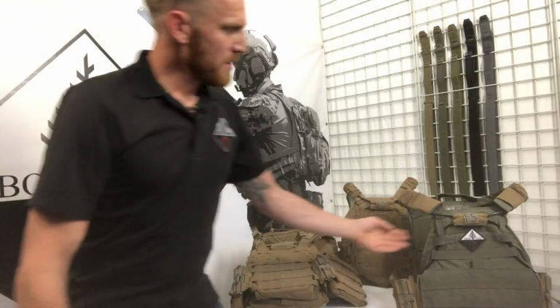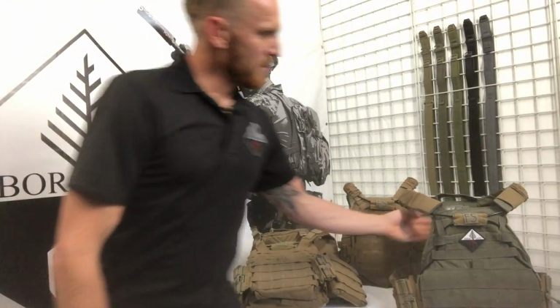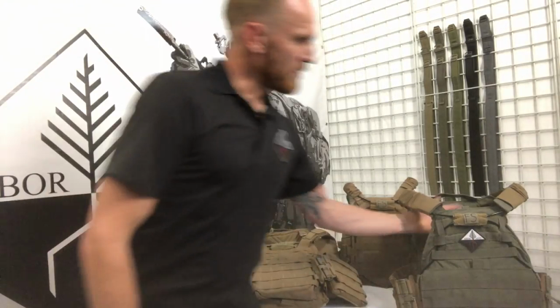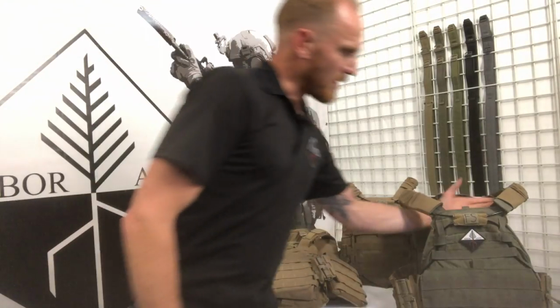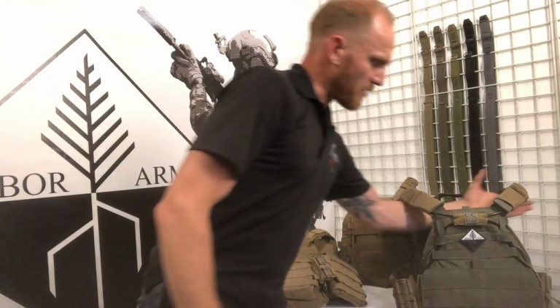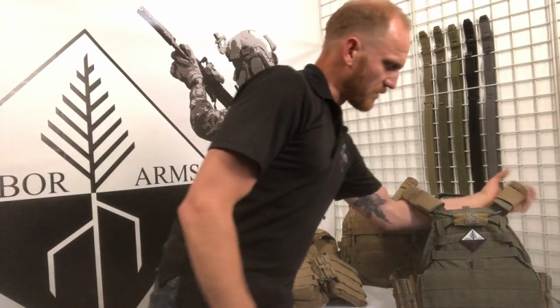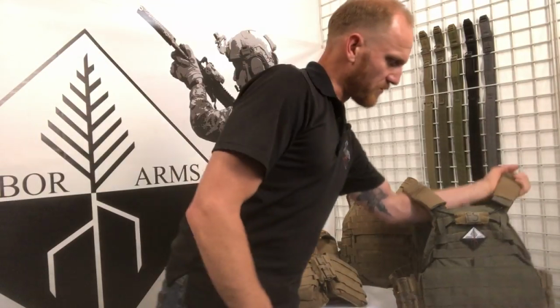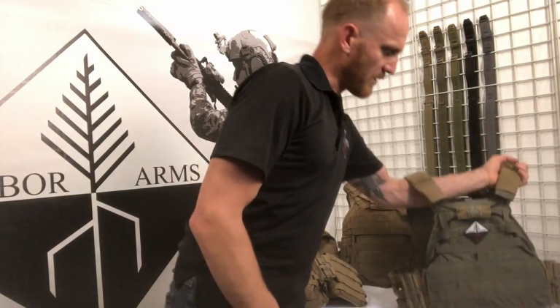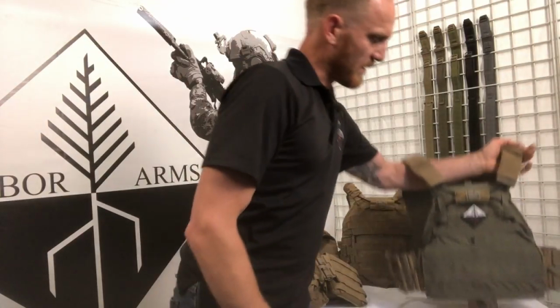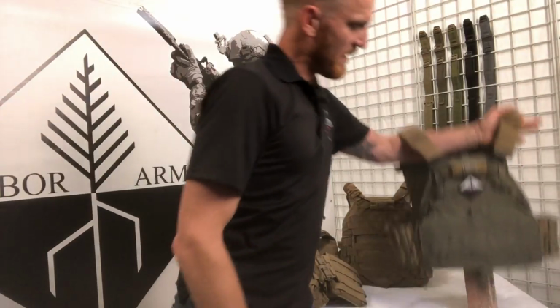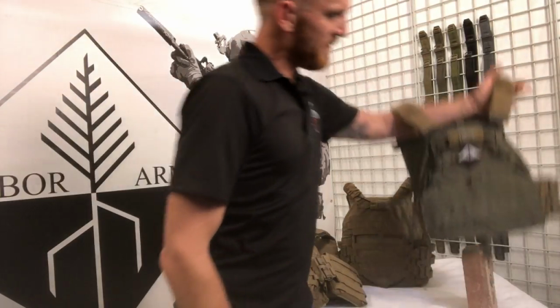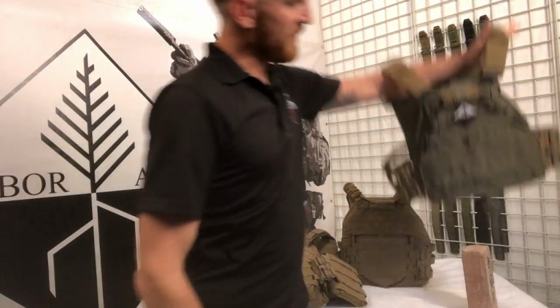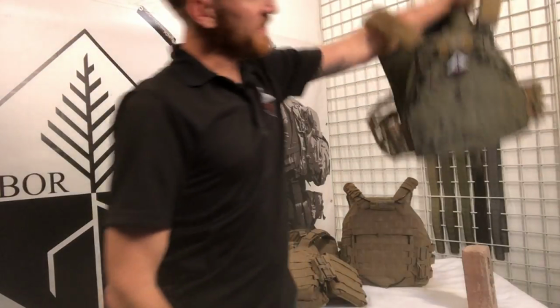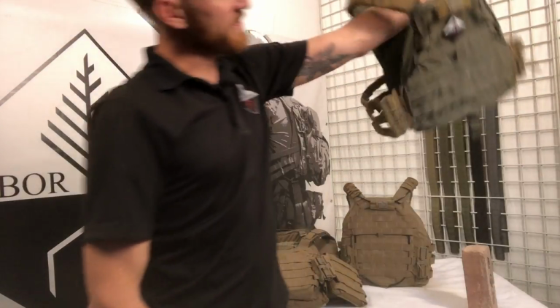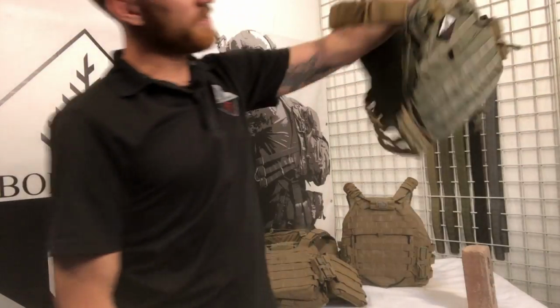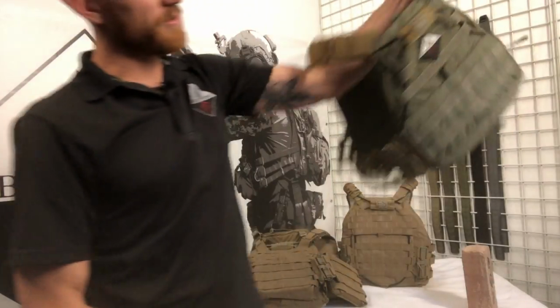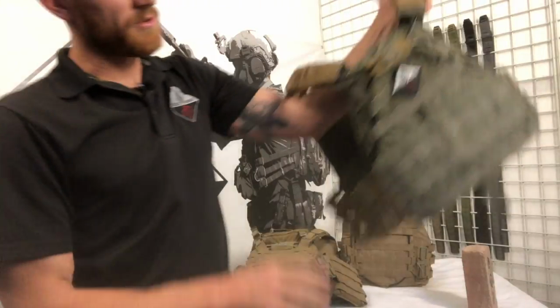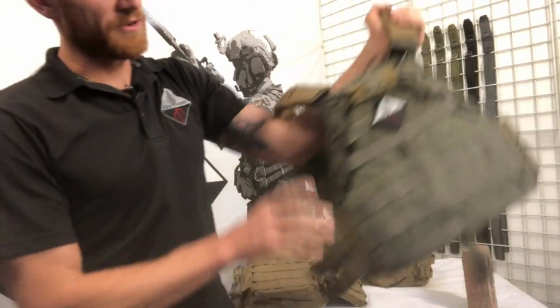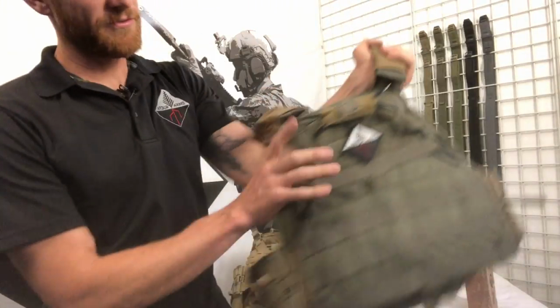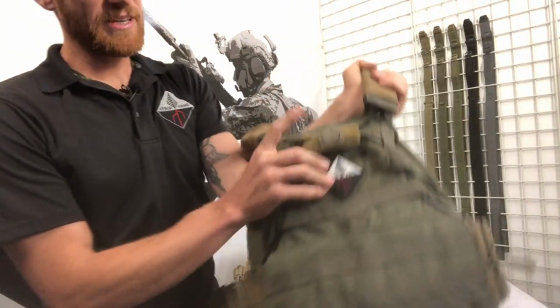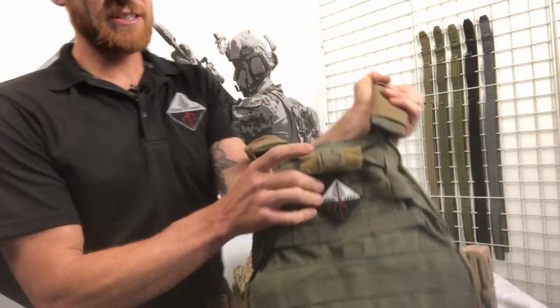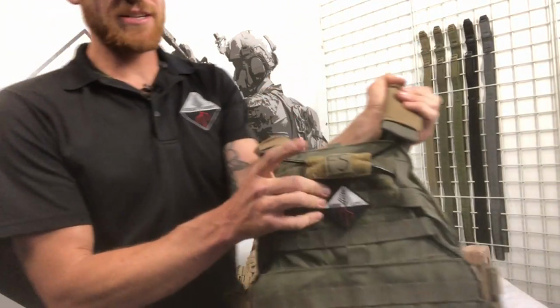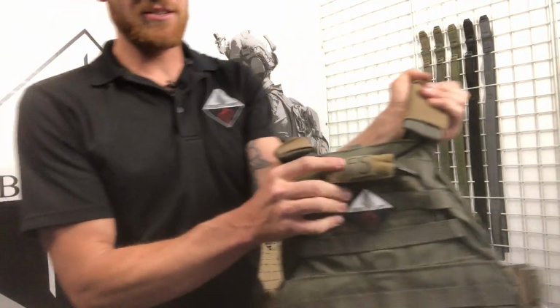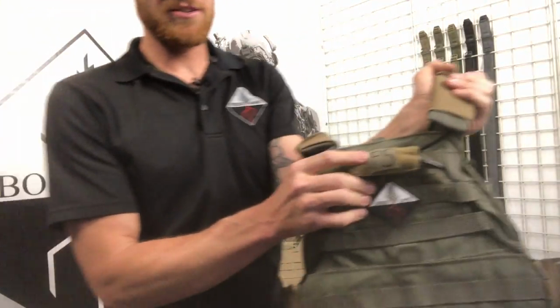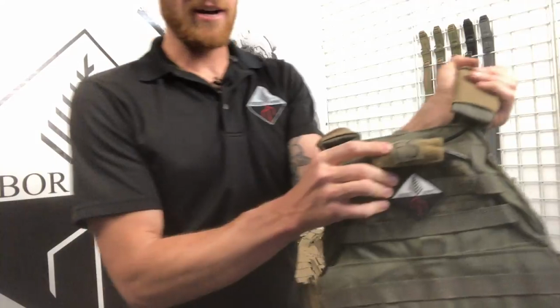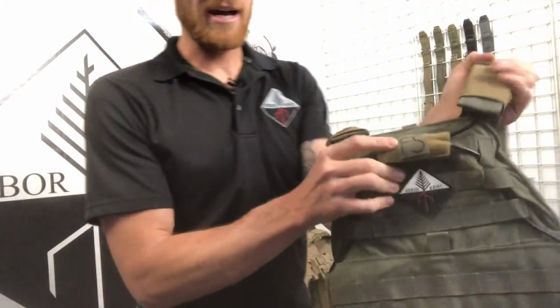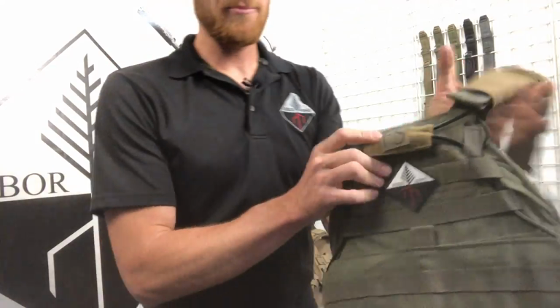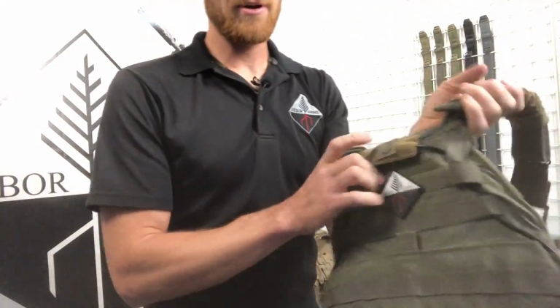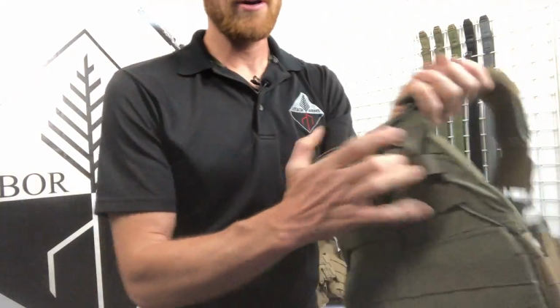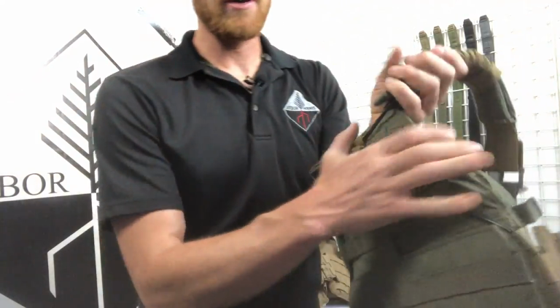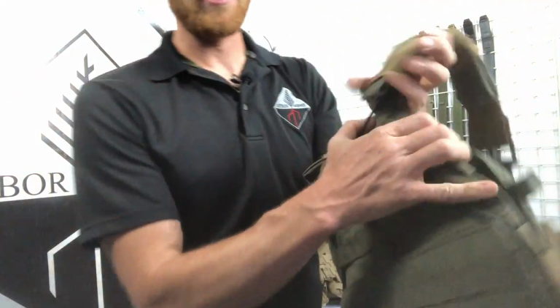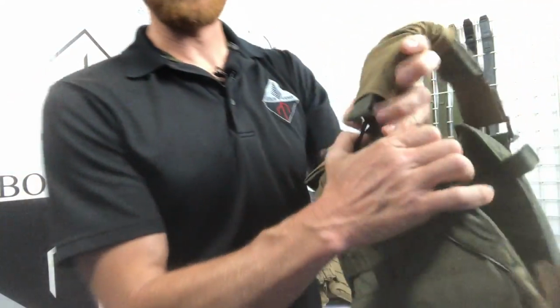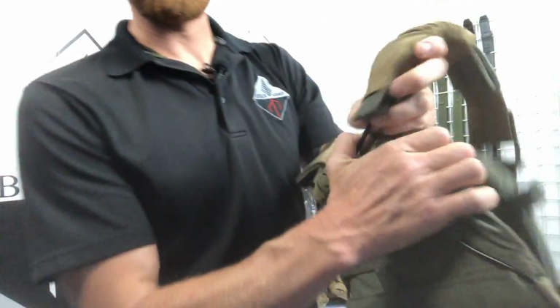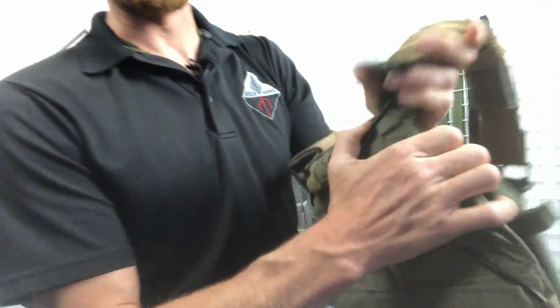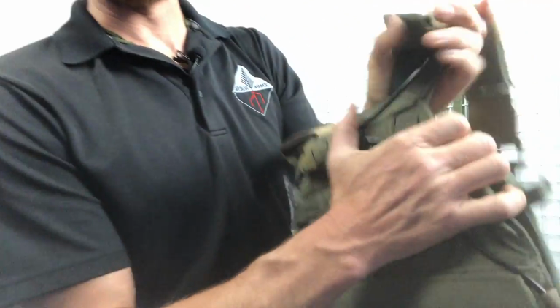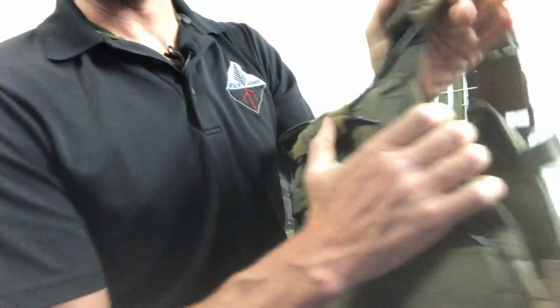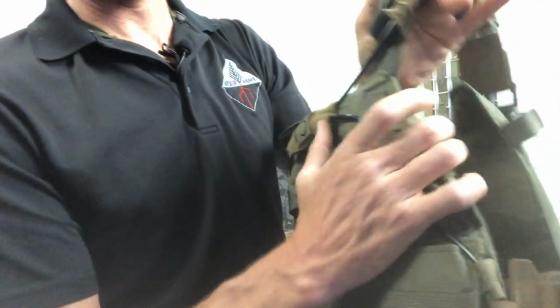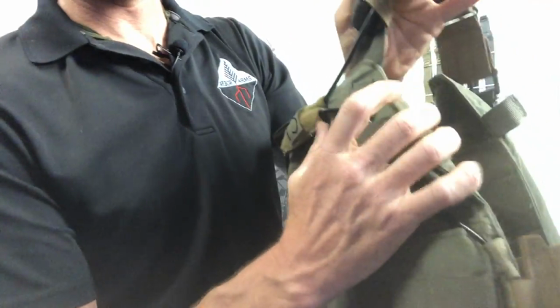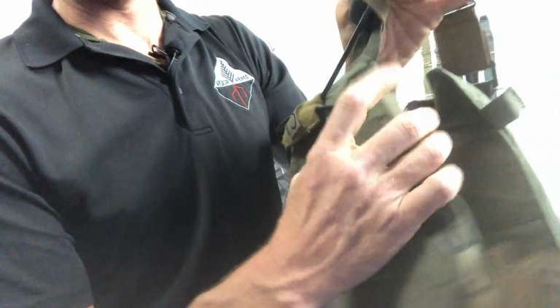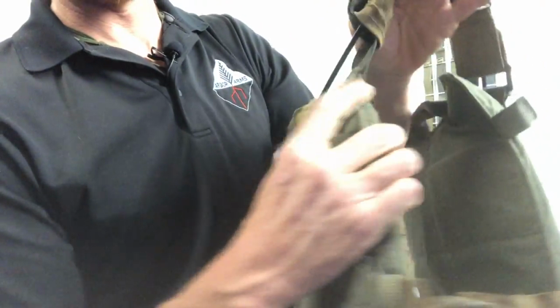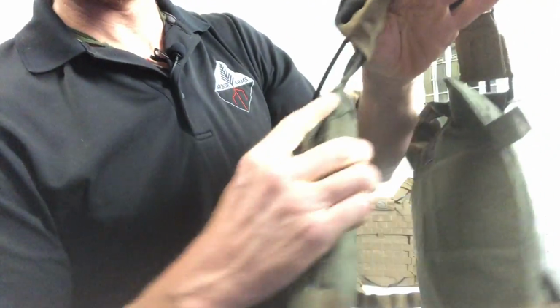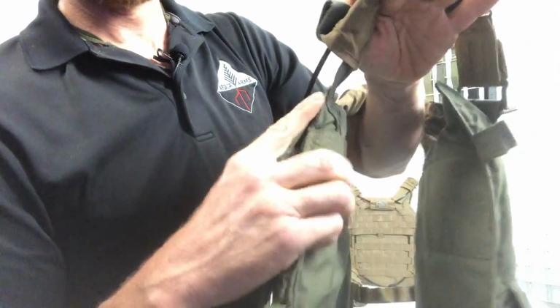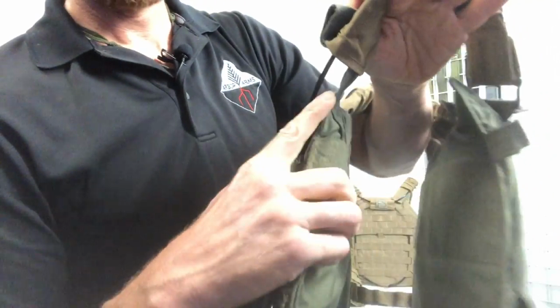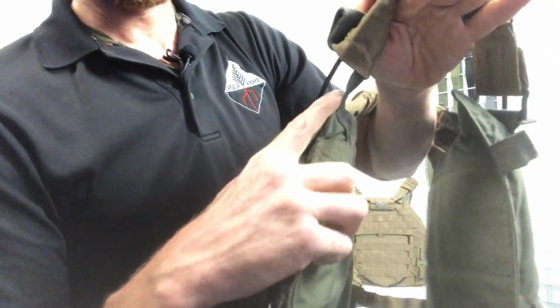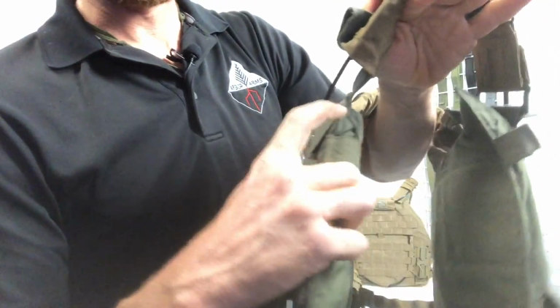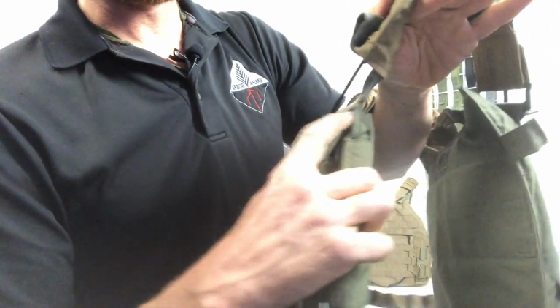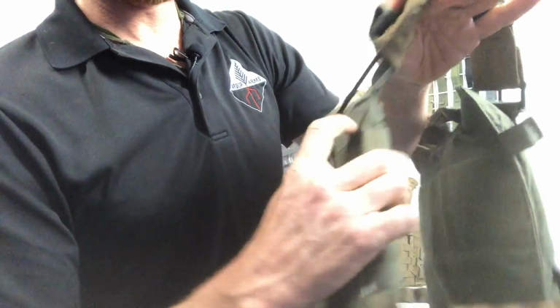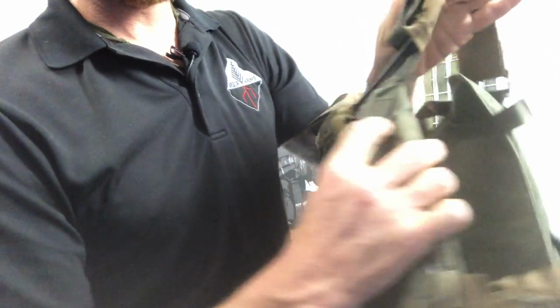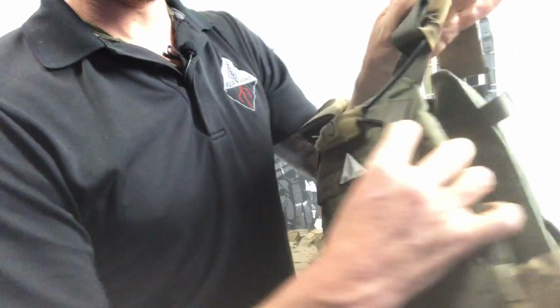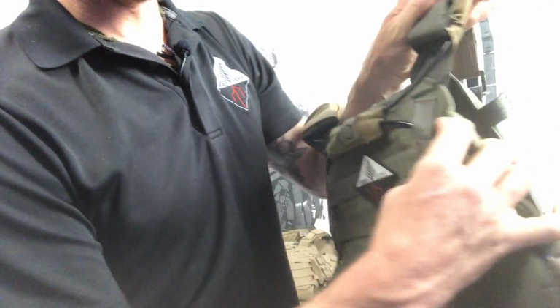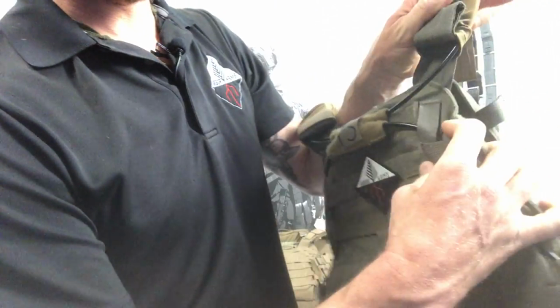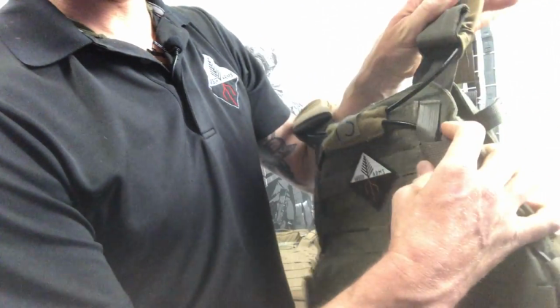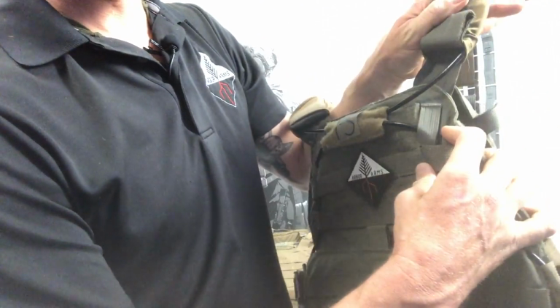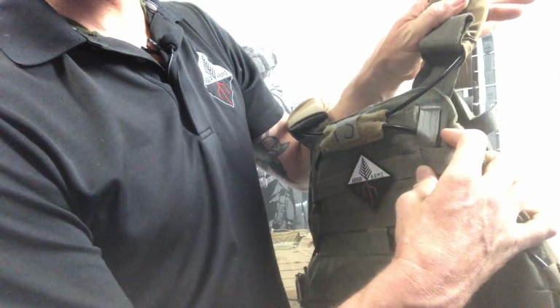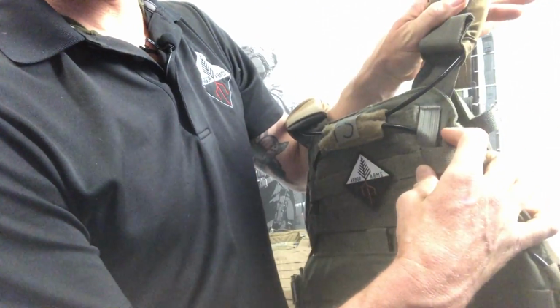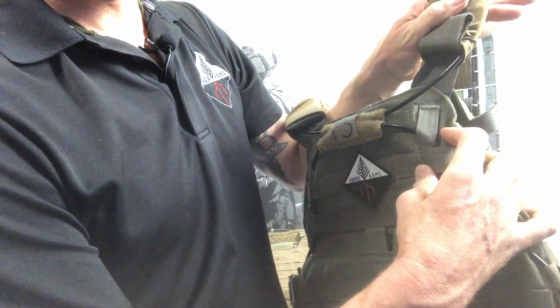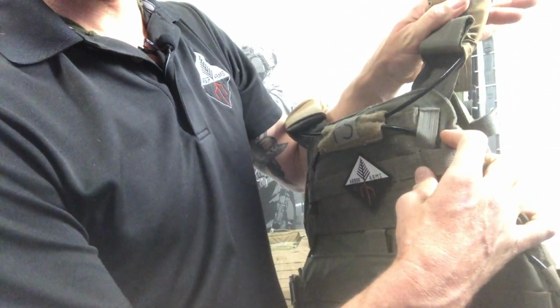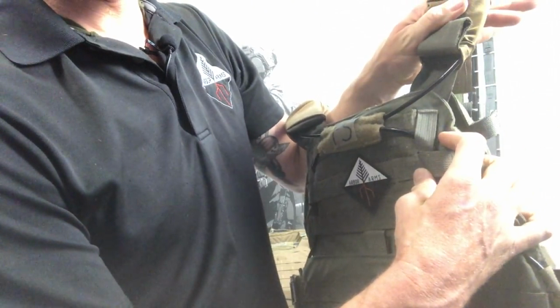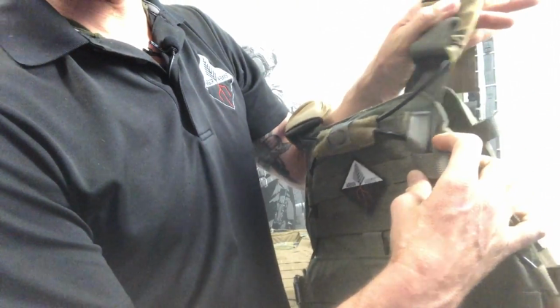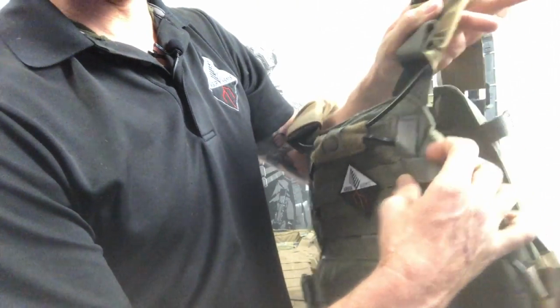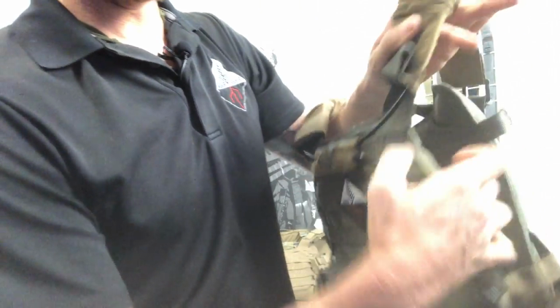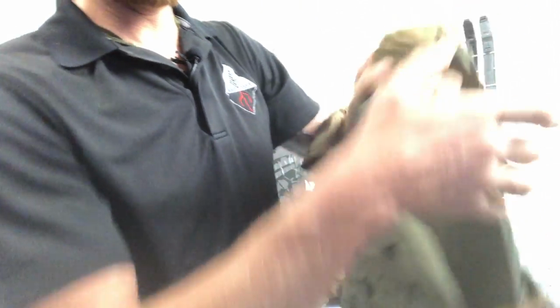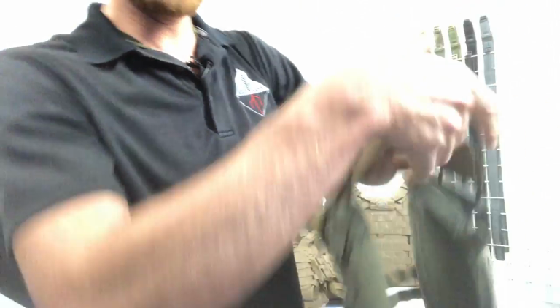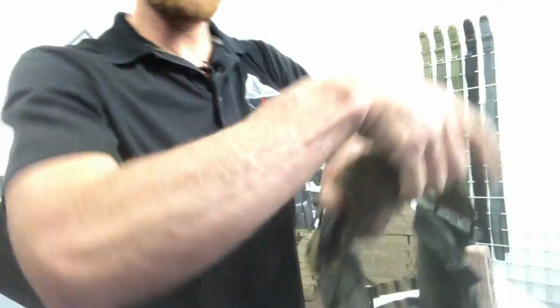Now the Frickett FS, or fixed strap, is for plate carriers where the strap is actually sewn into the plate bag.